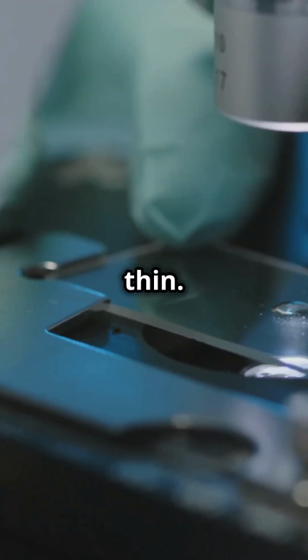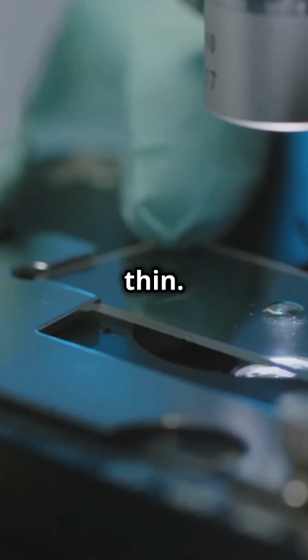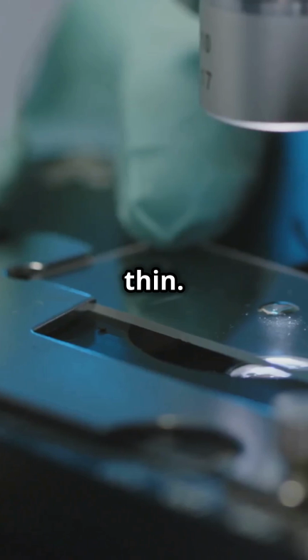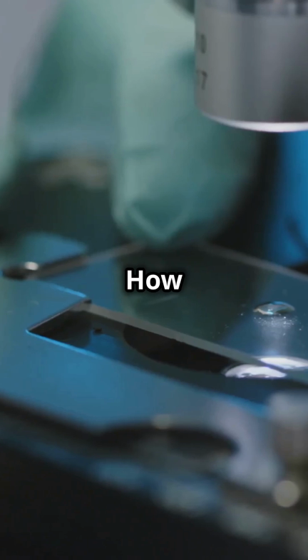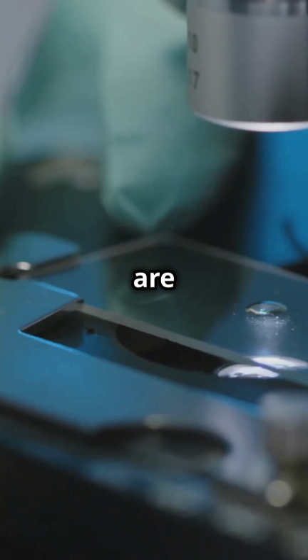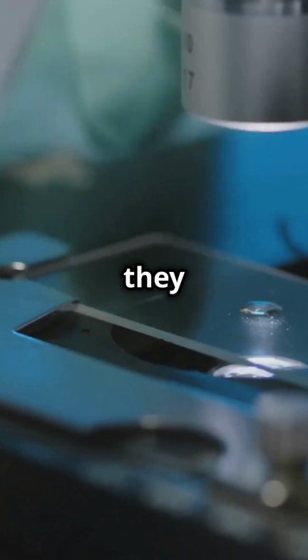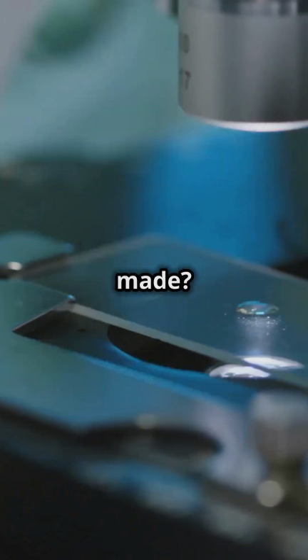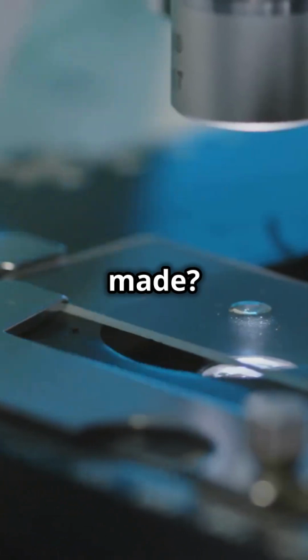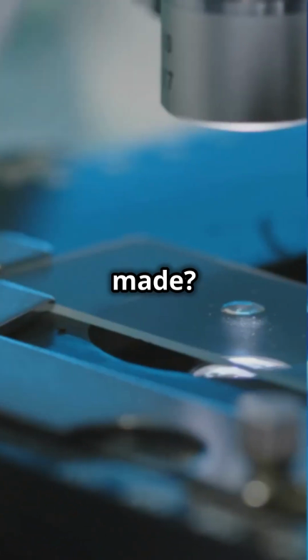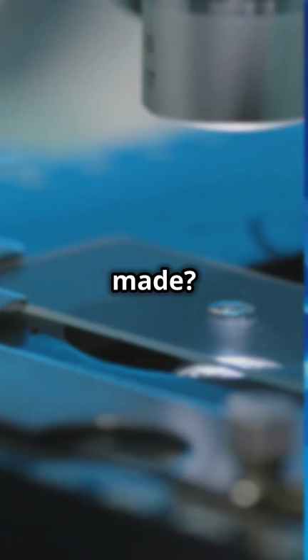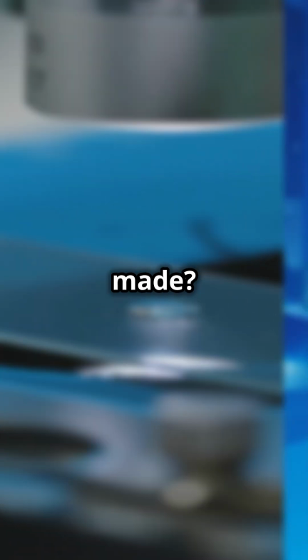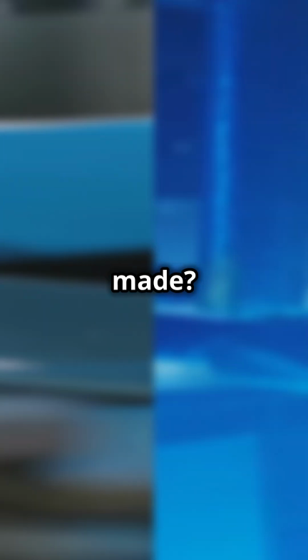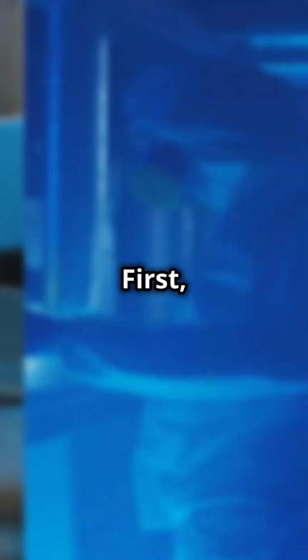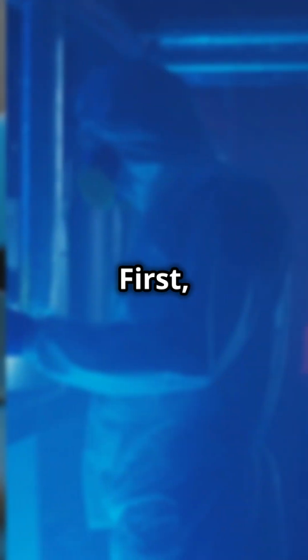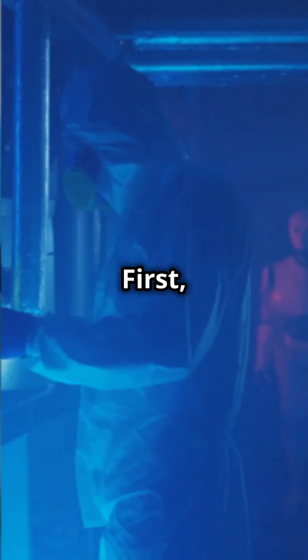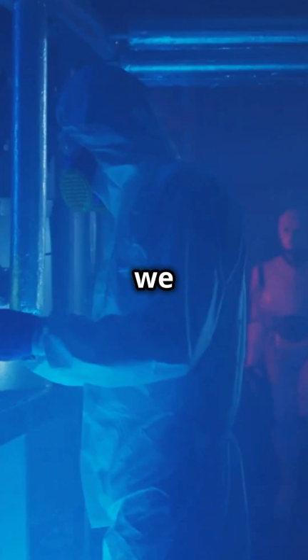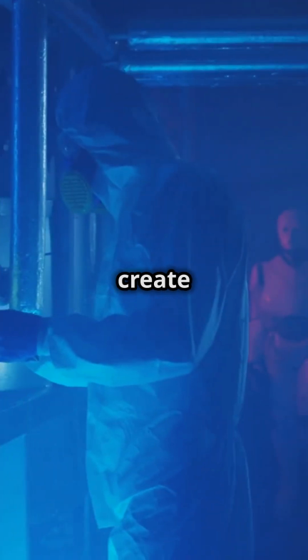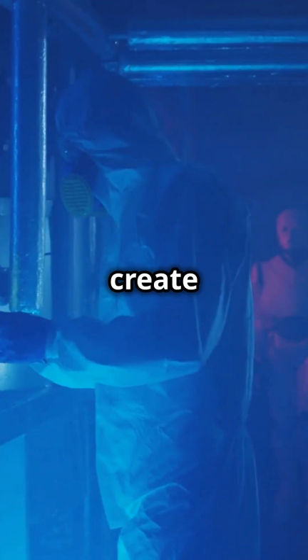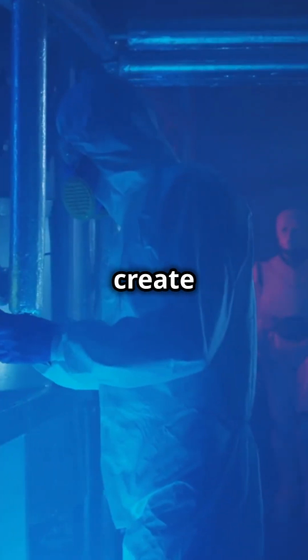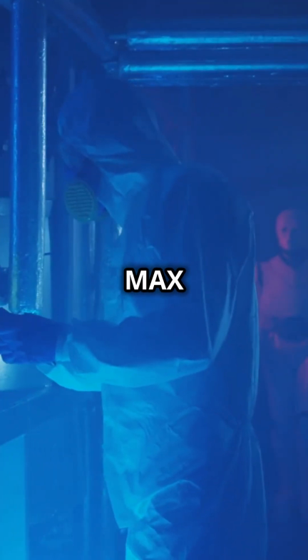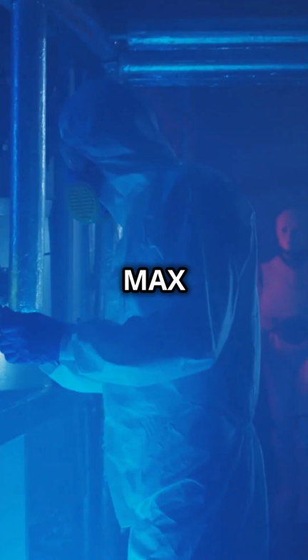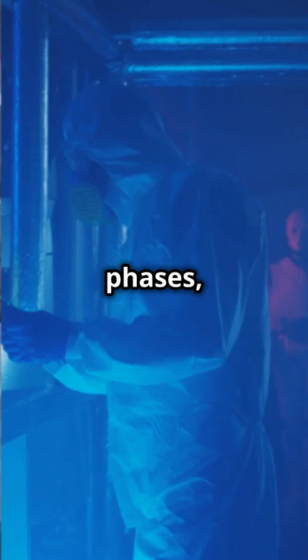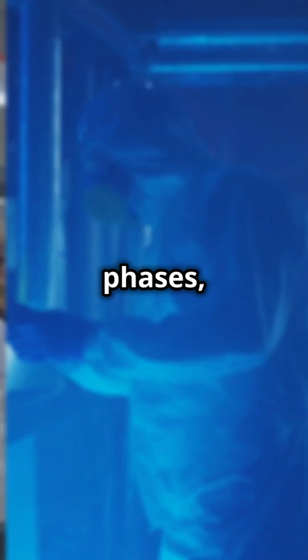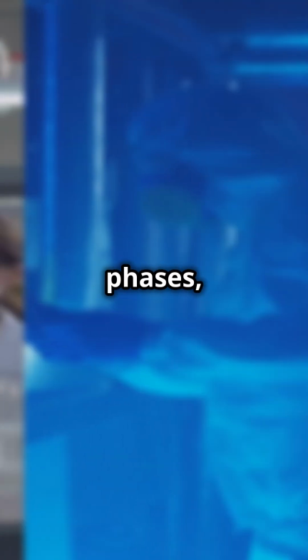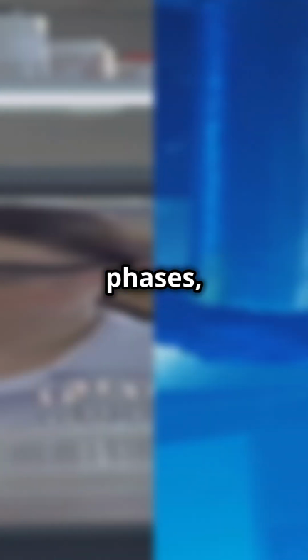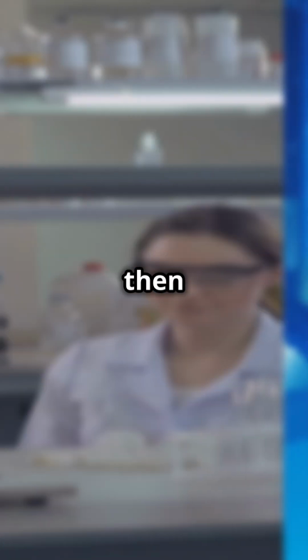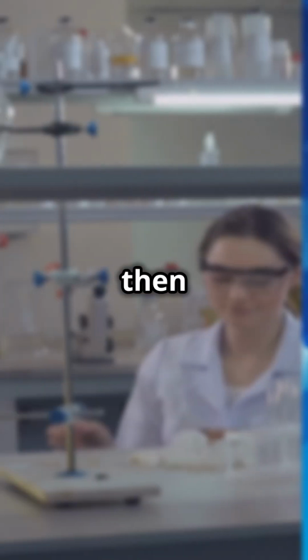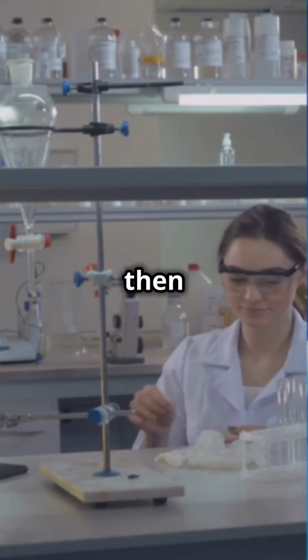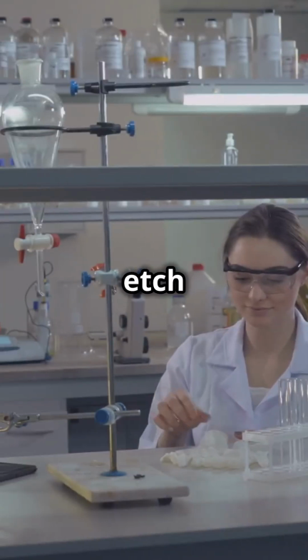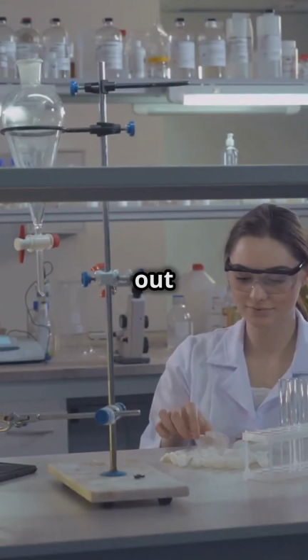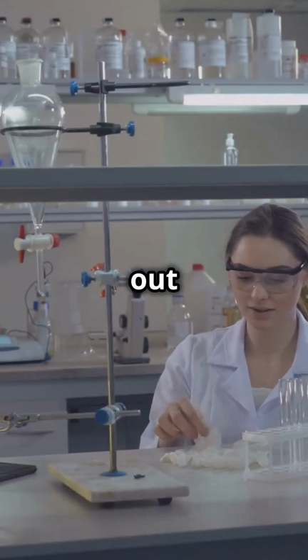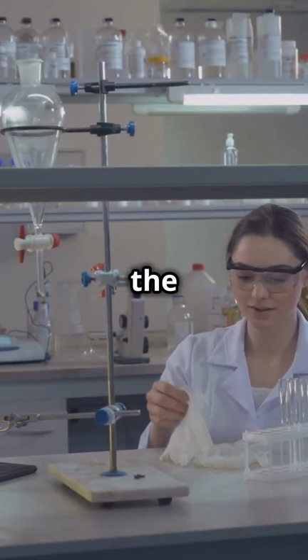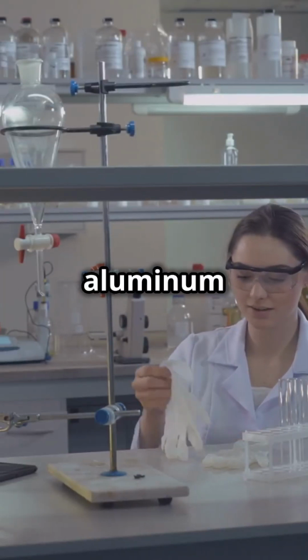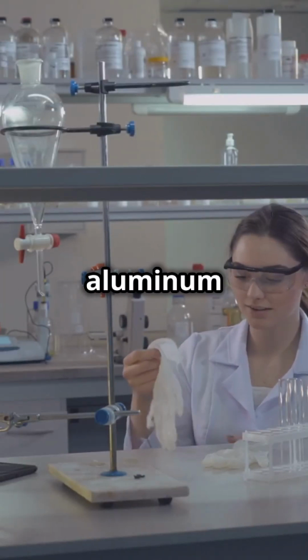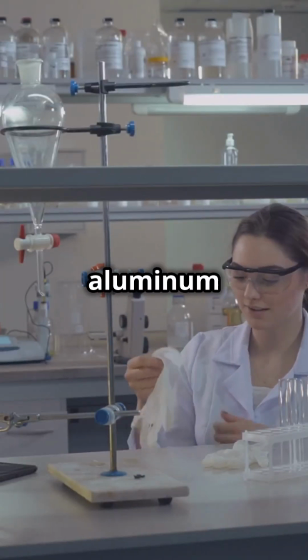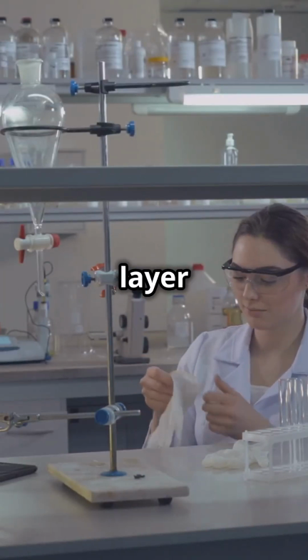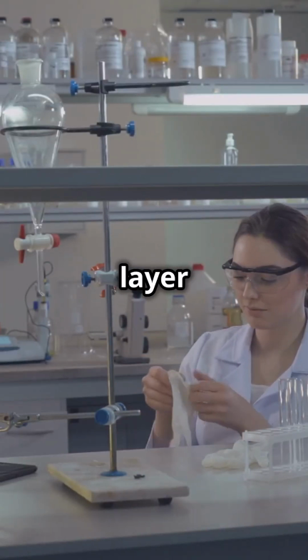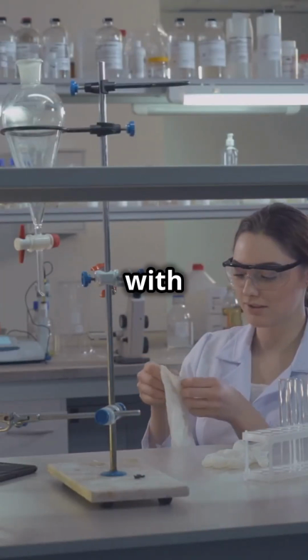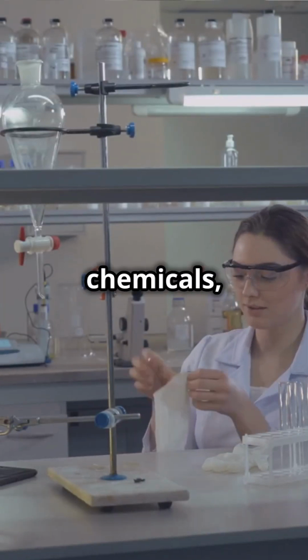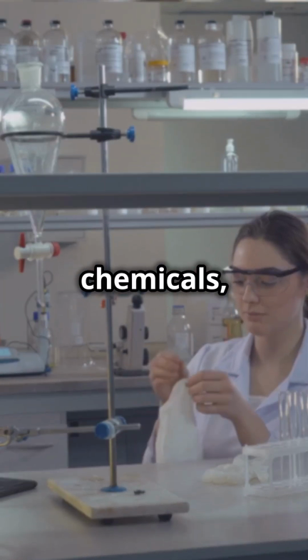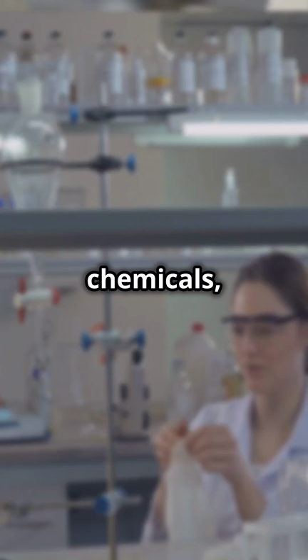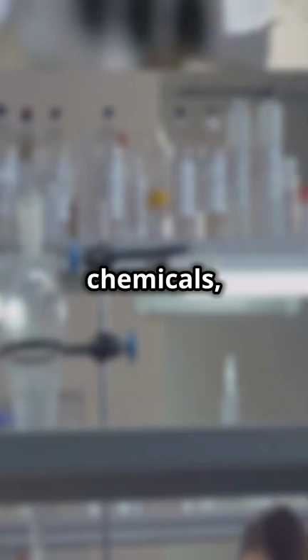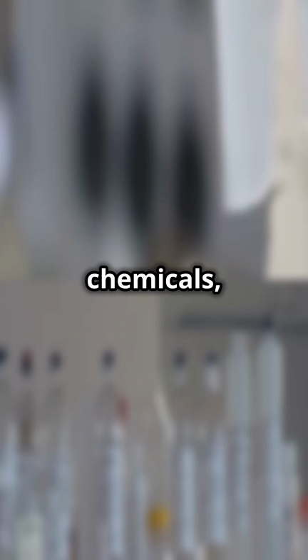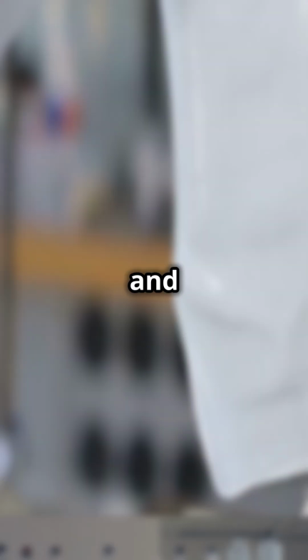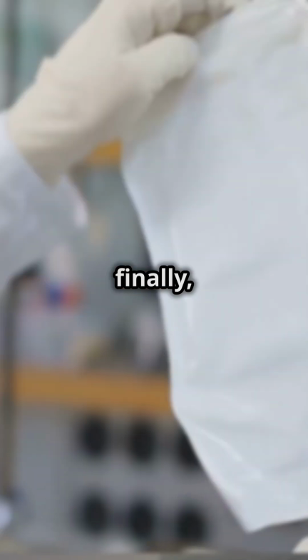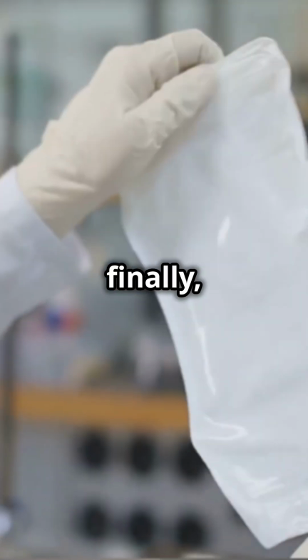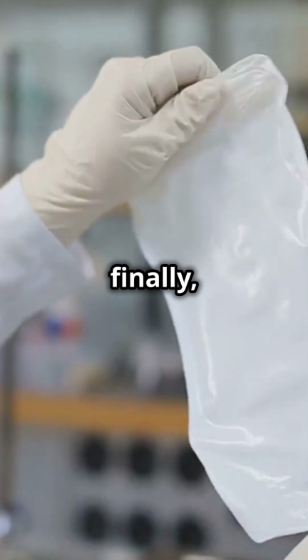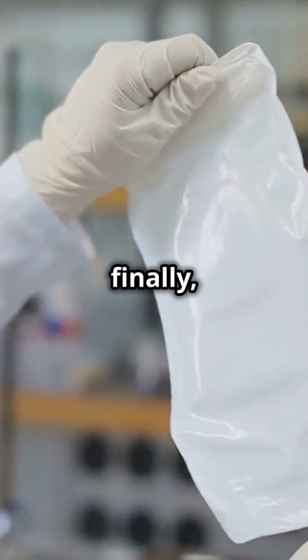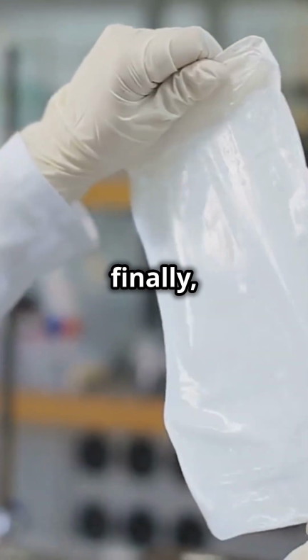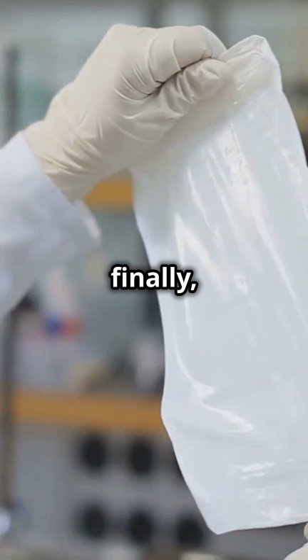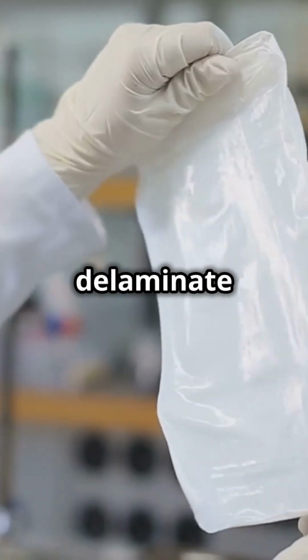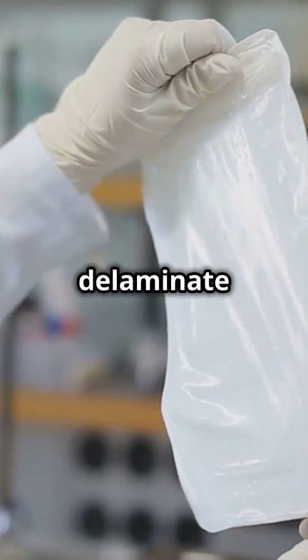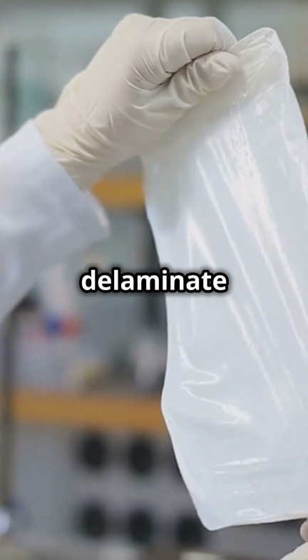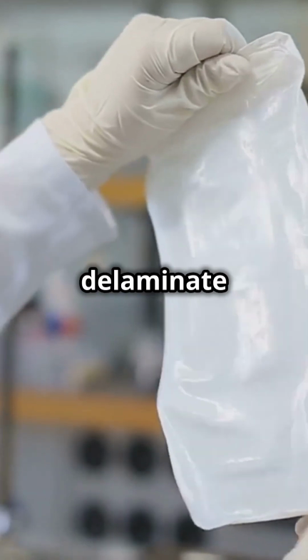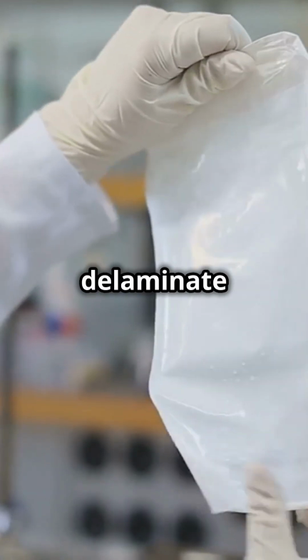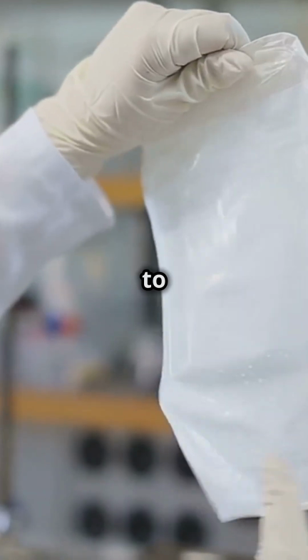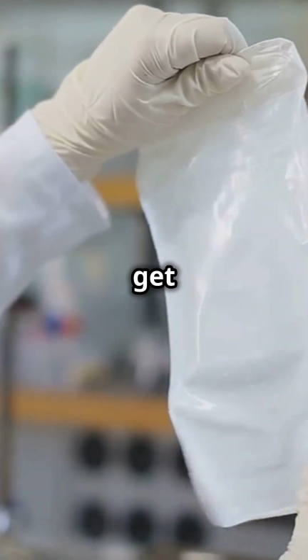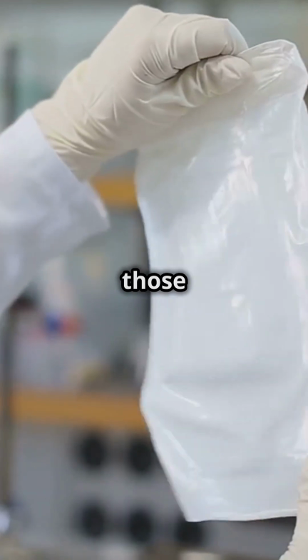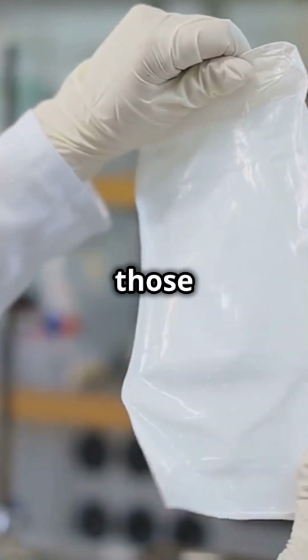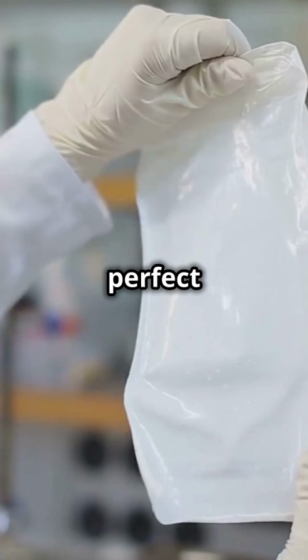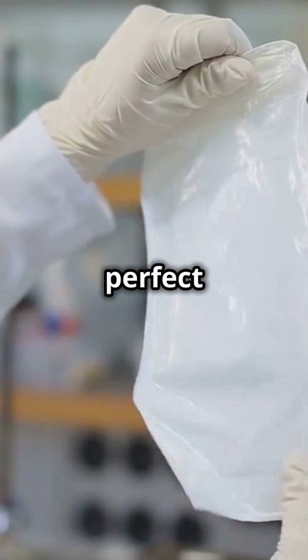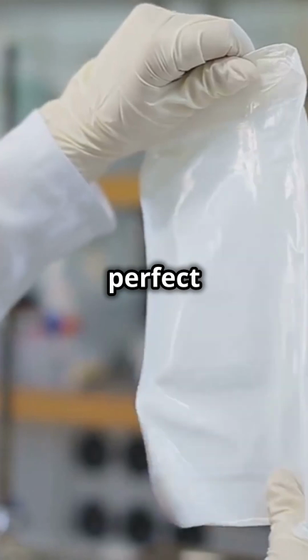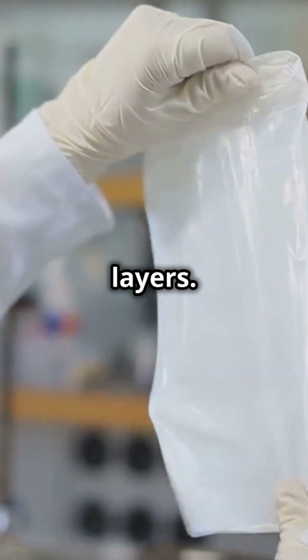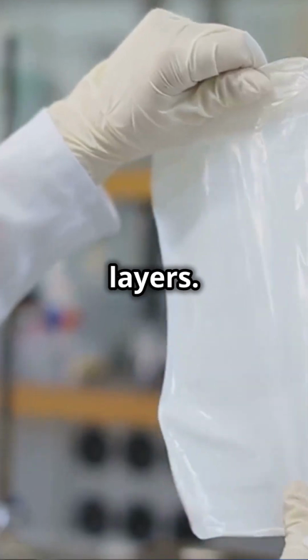How are they made? First, we create MAX phases, then etch out the aluminum layer with chemicals, and finally delaminate to get those perfect layers.